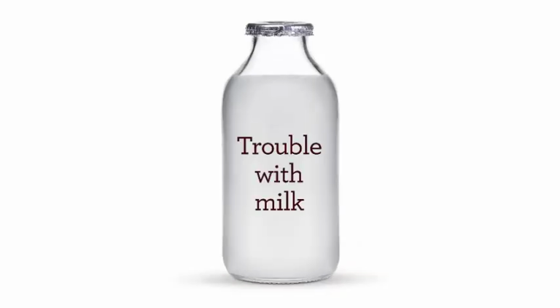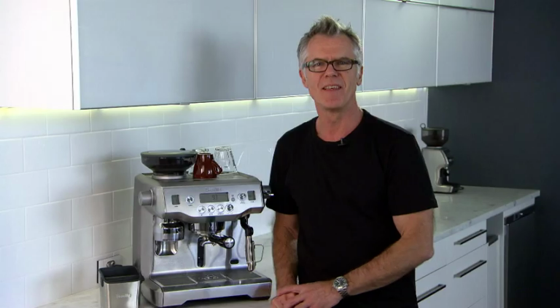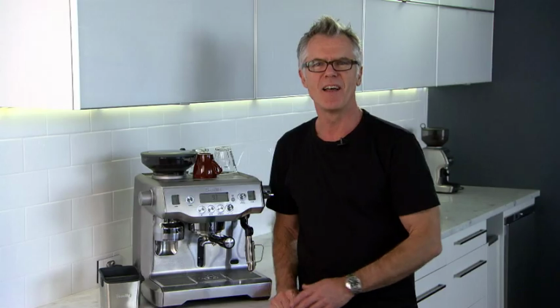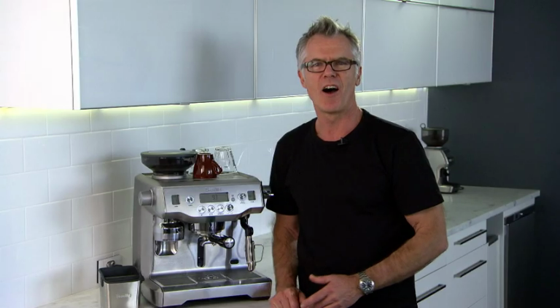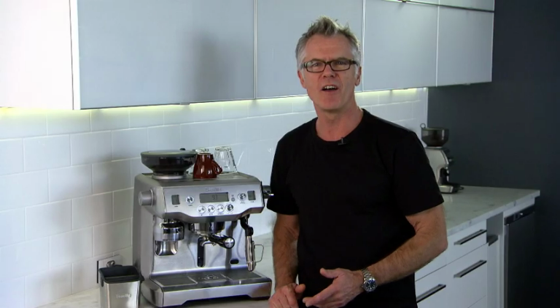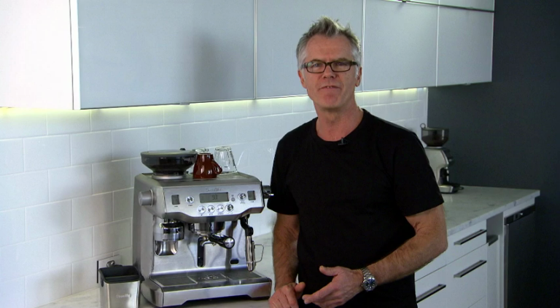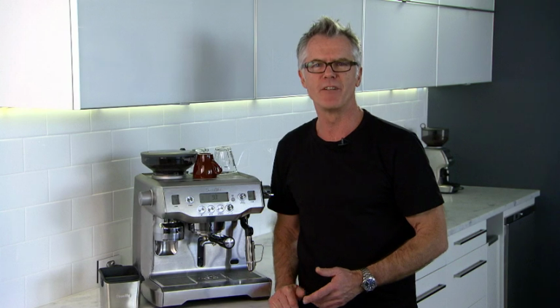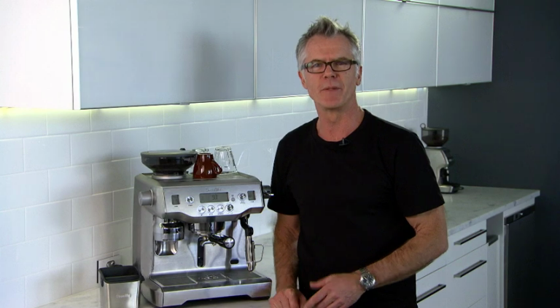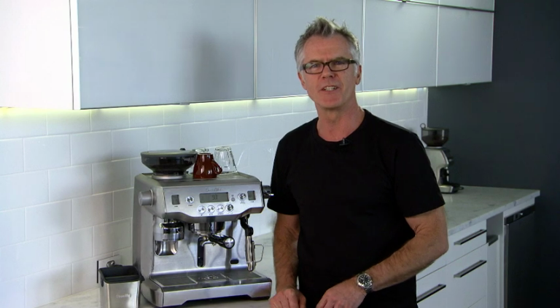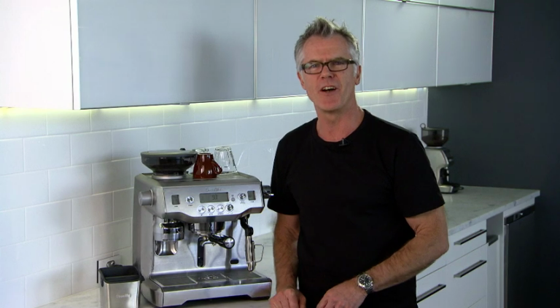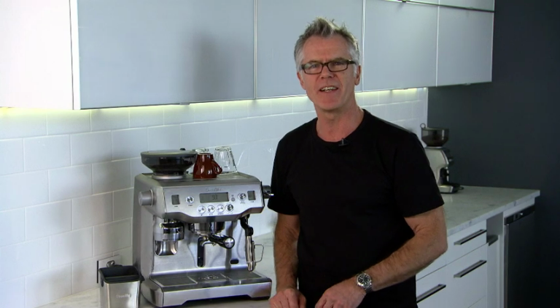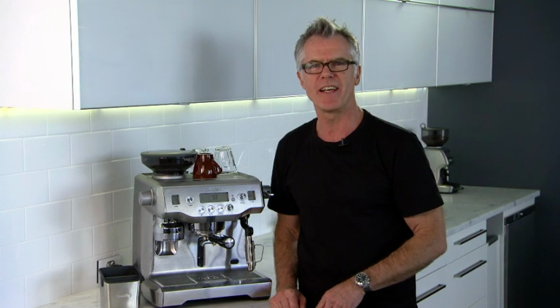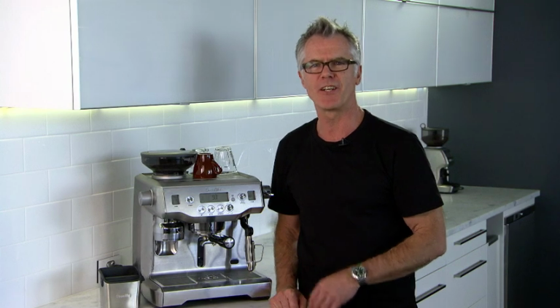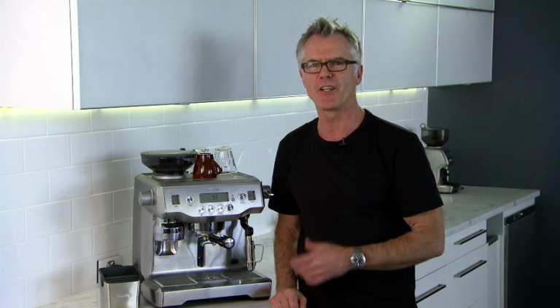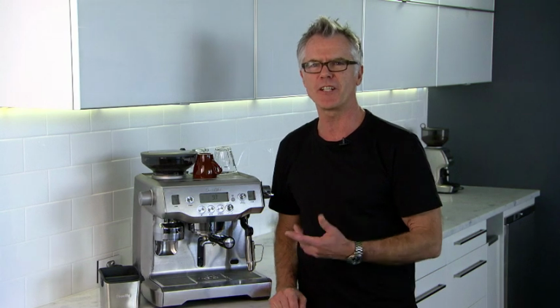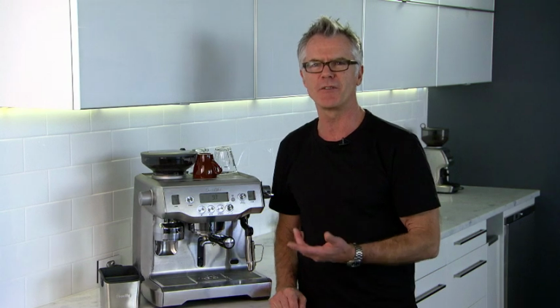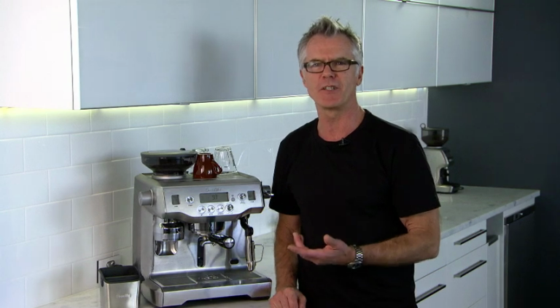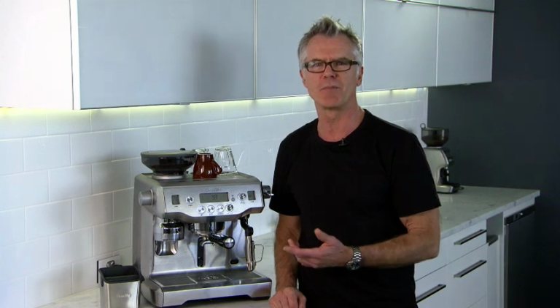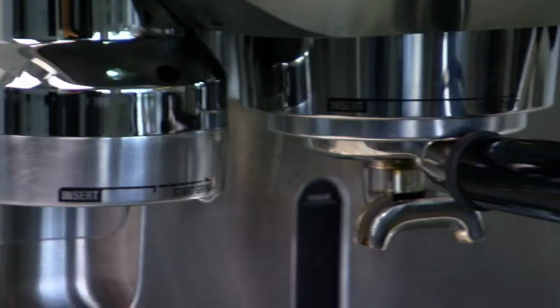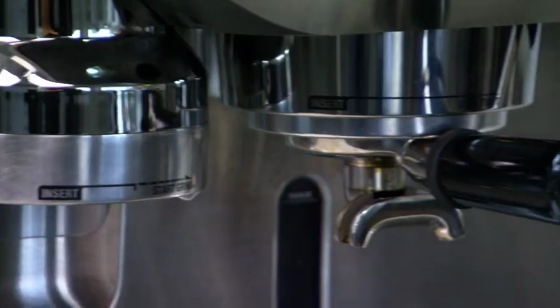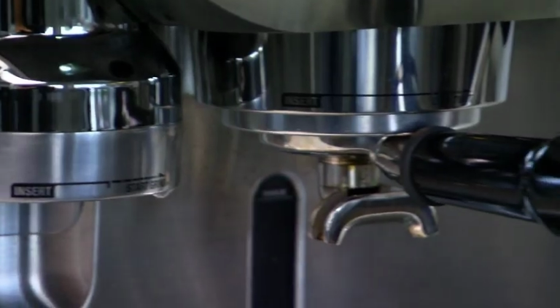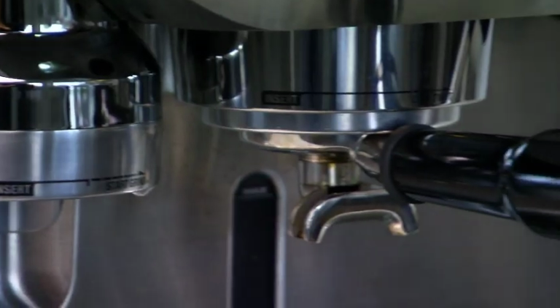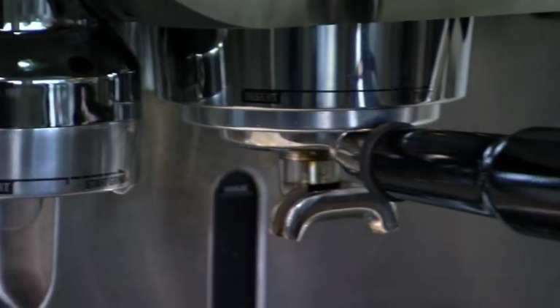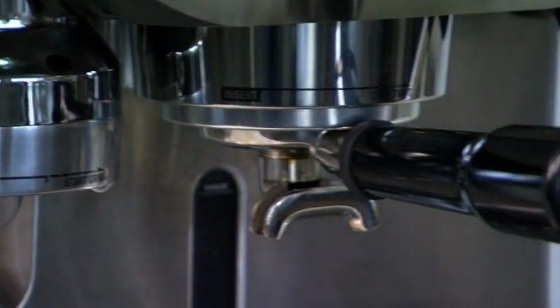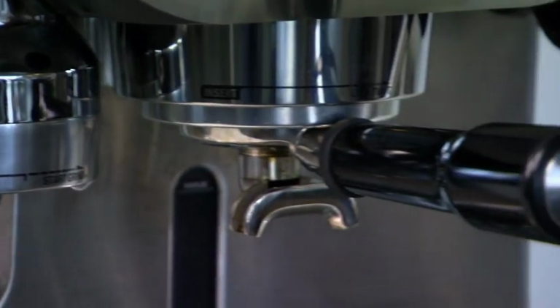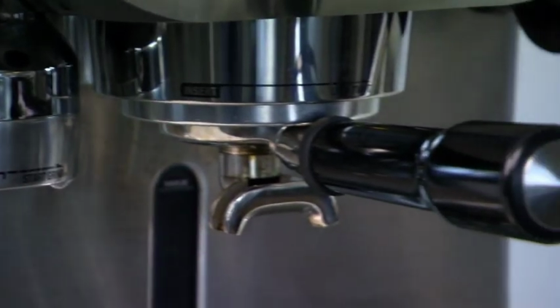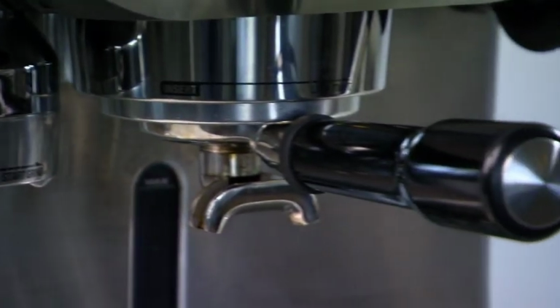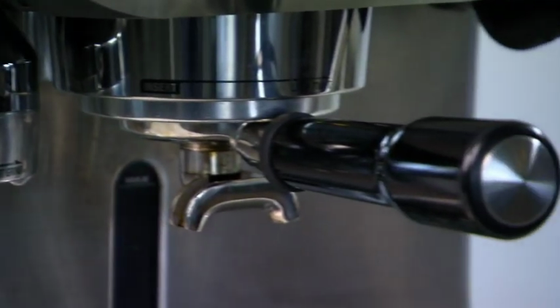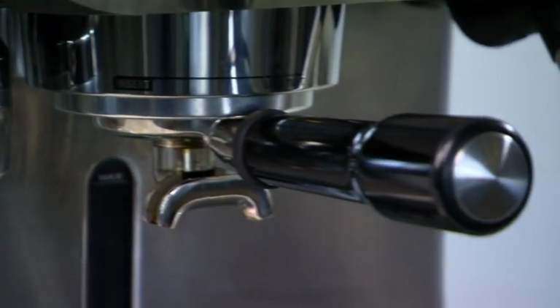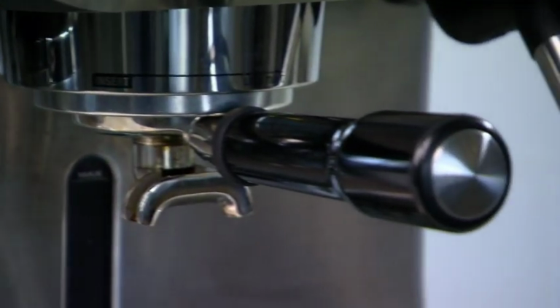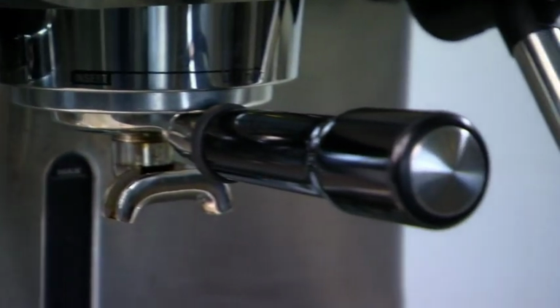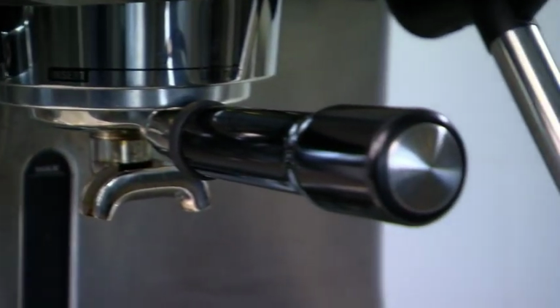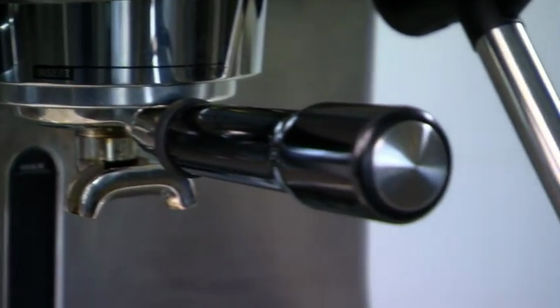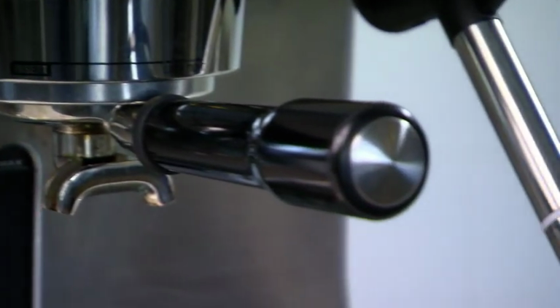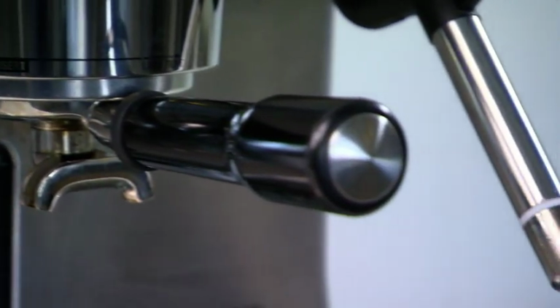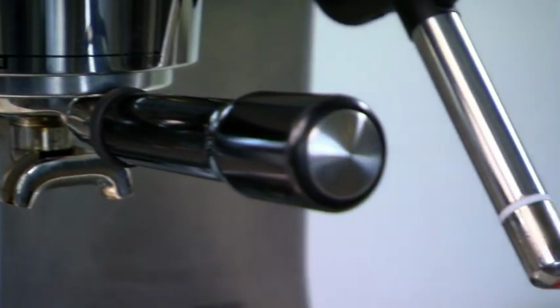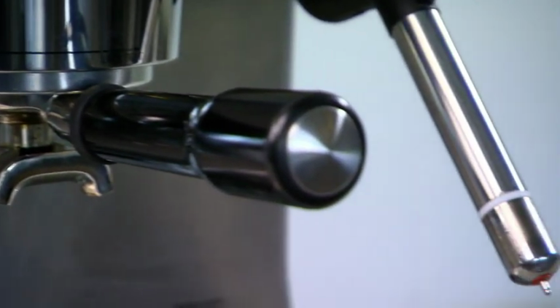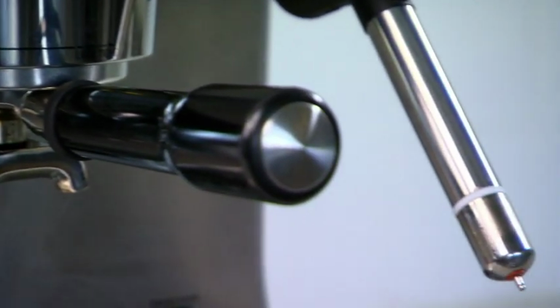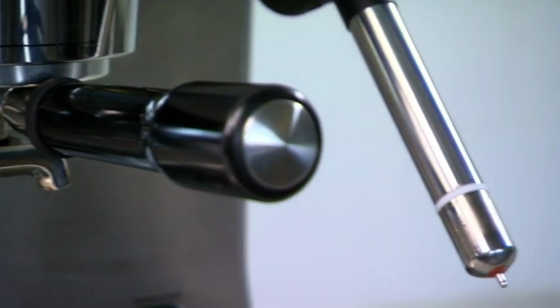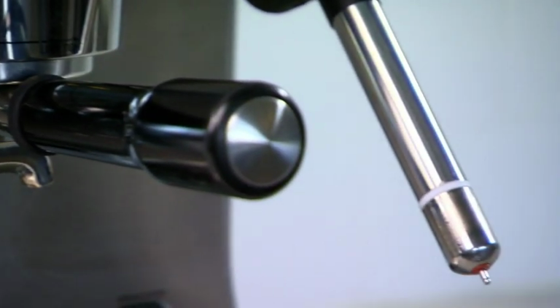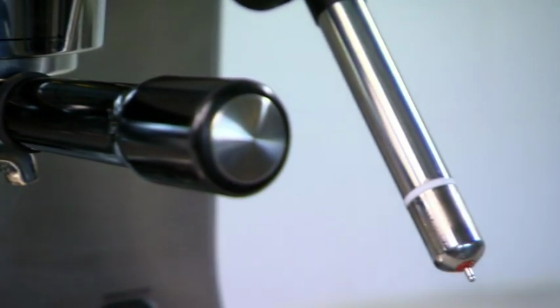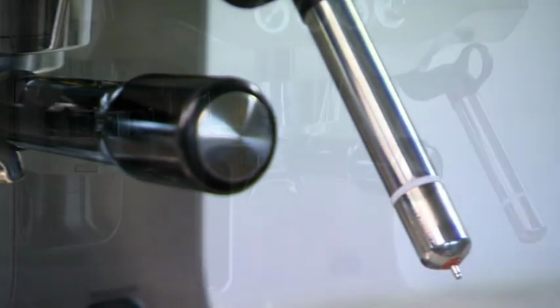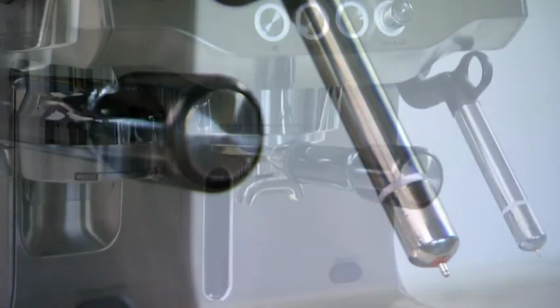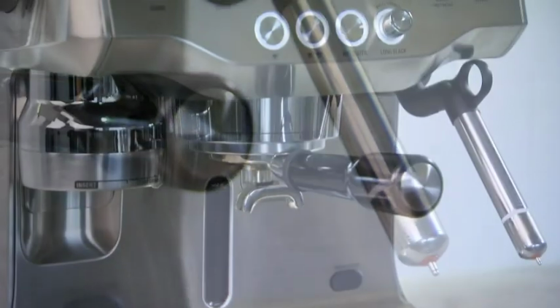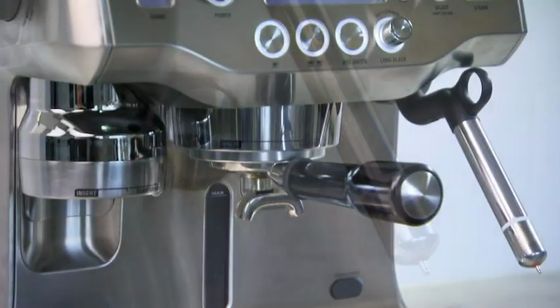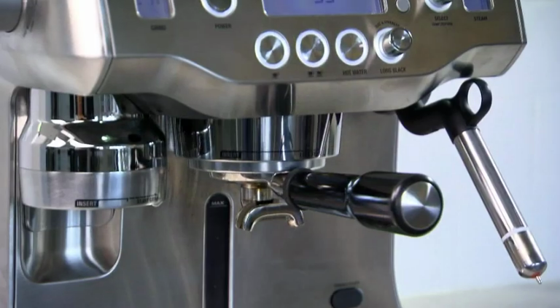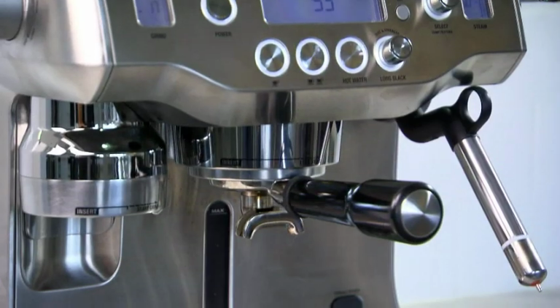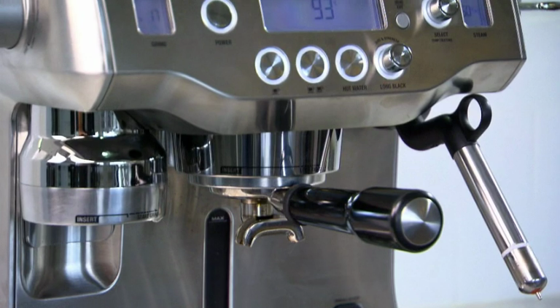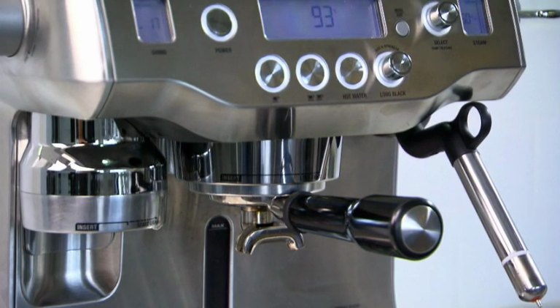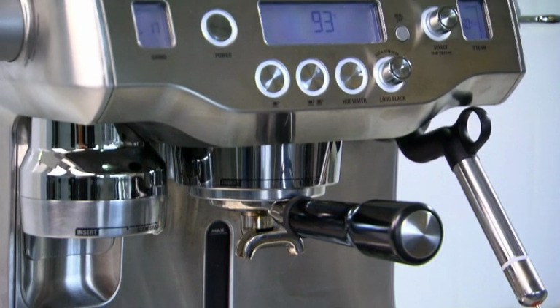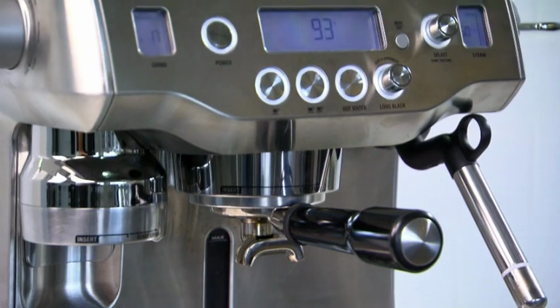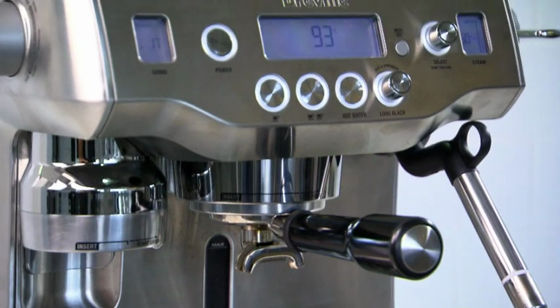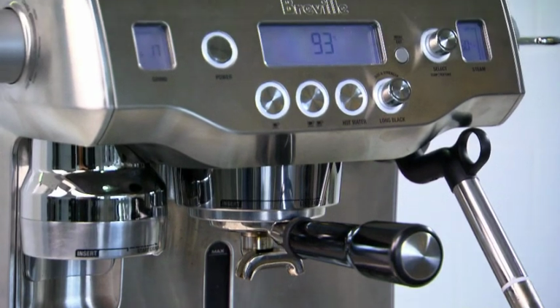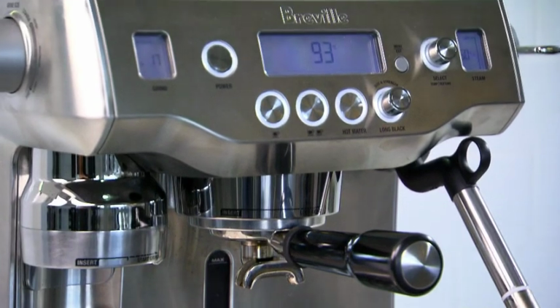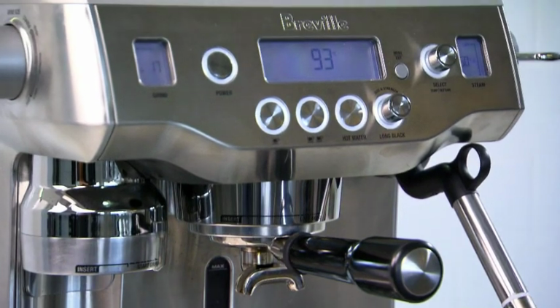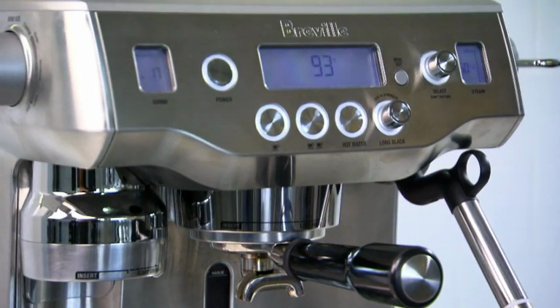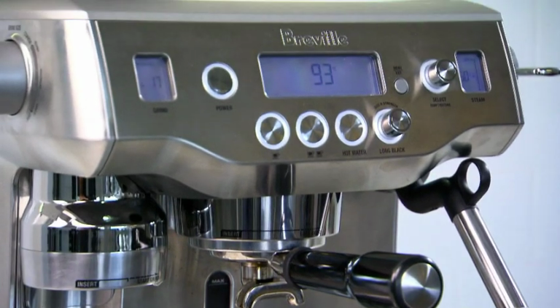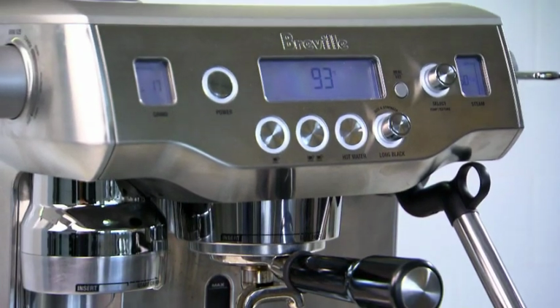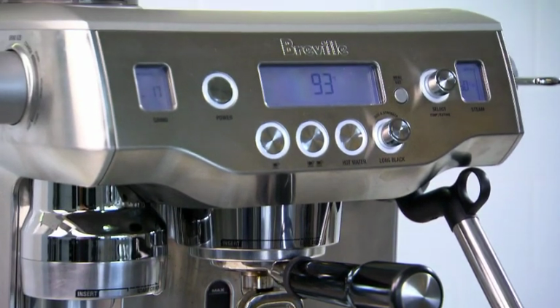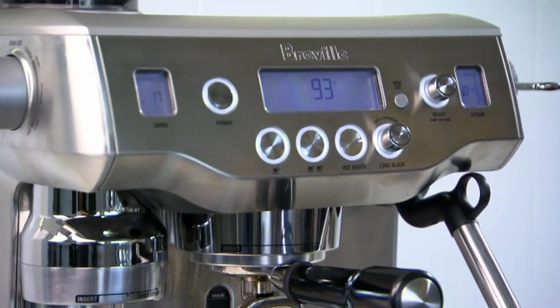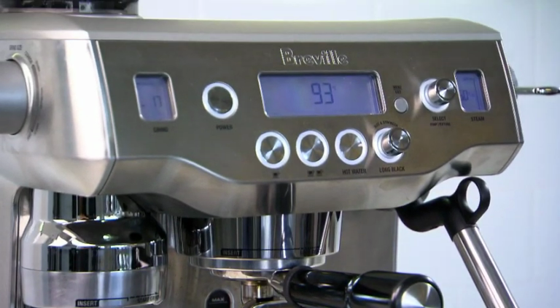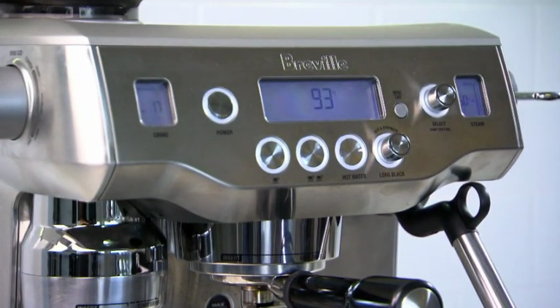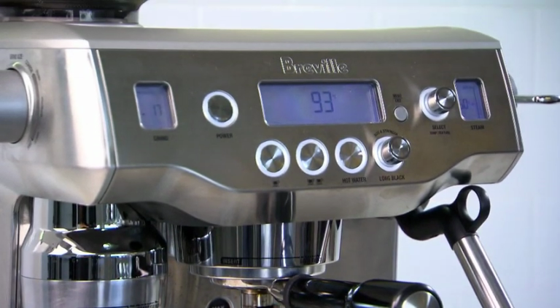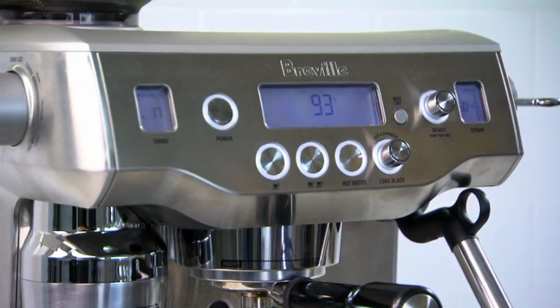Hi, I'm Phil McKnight, and I'd like to explain to you today how to get the best out of your auto milk texturing system on your Oracle Espresso machine.